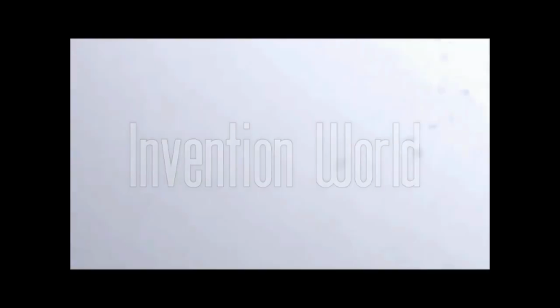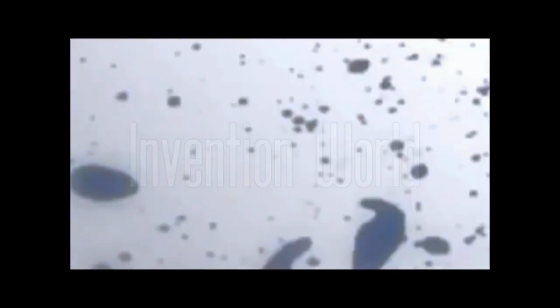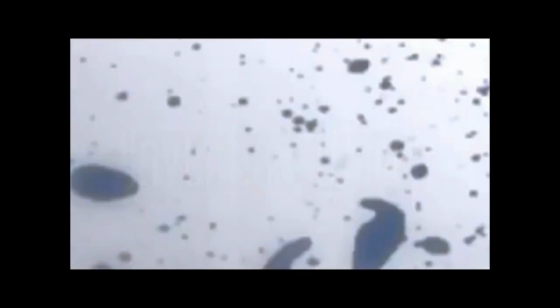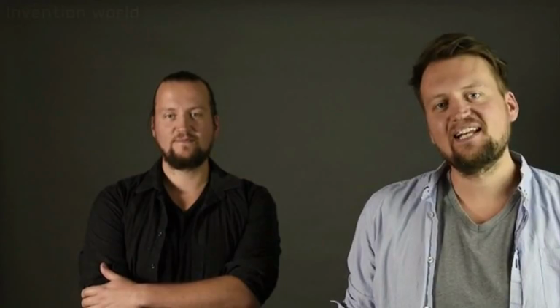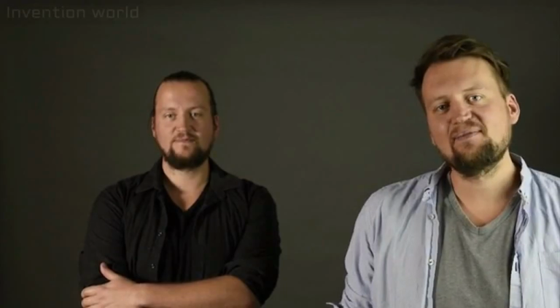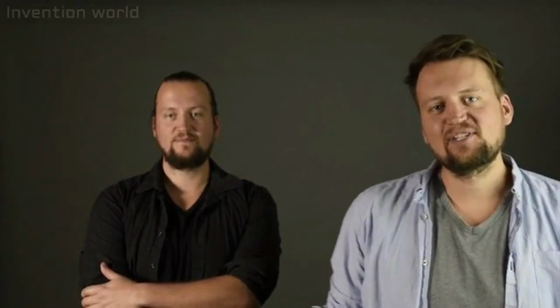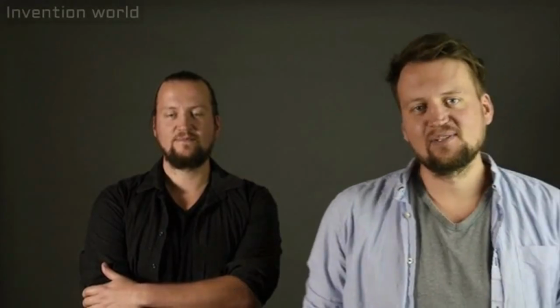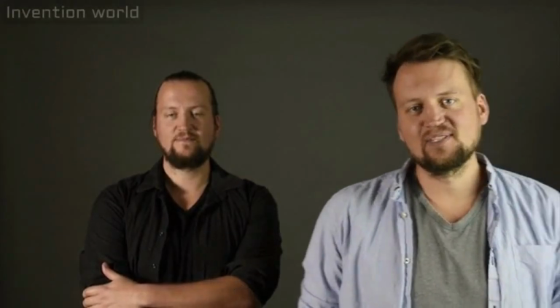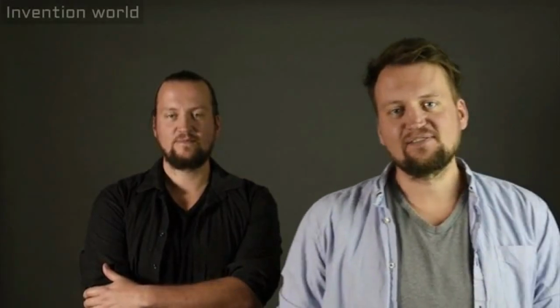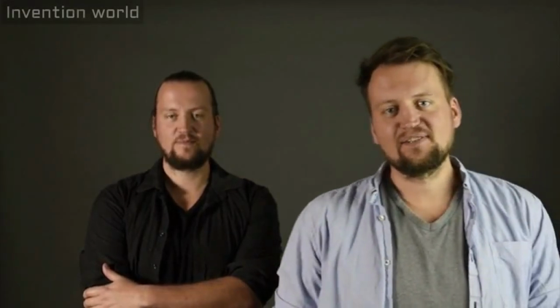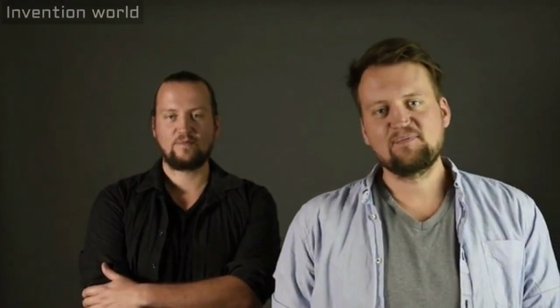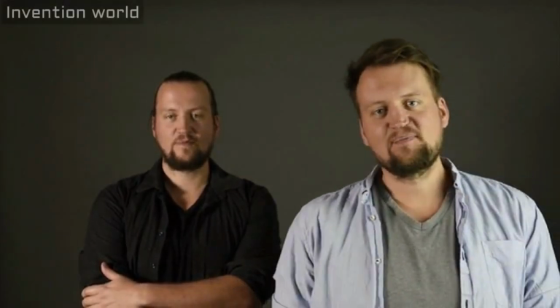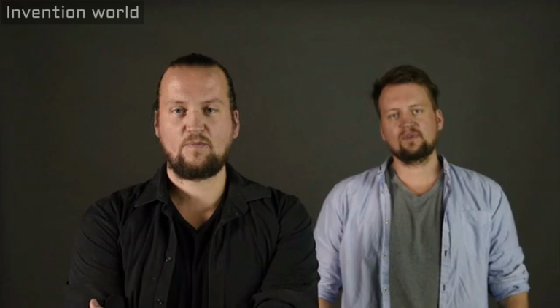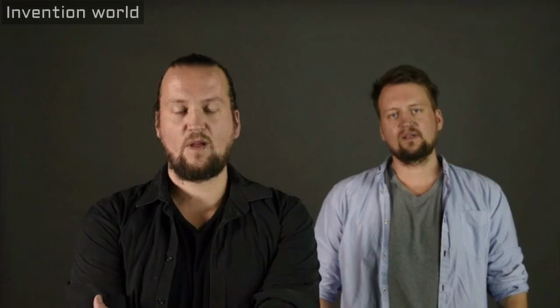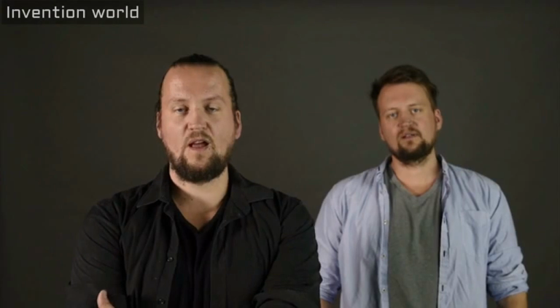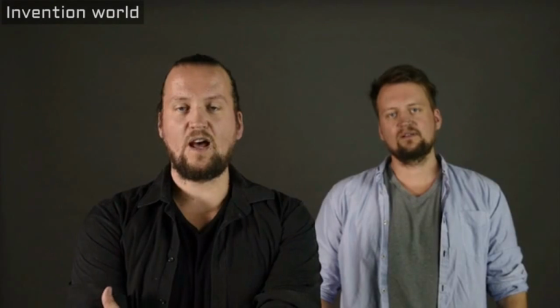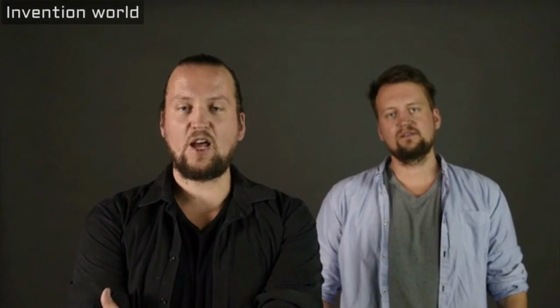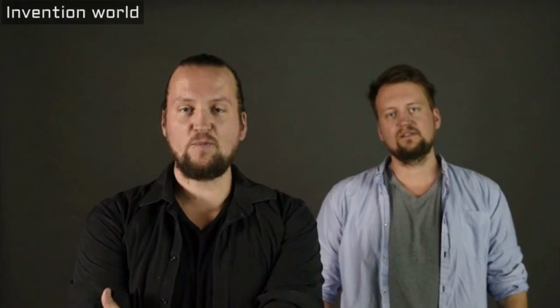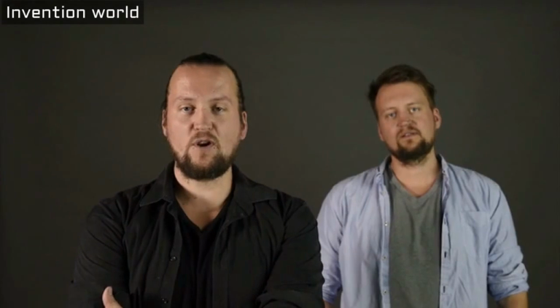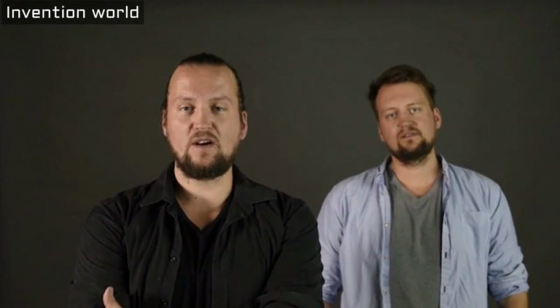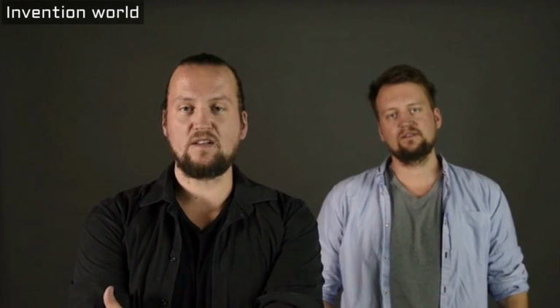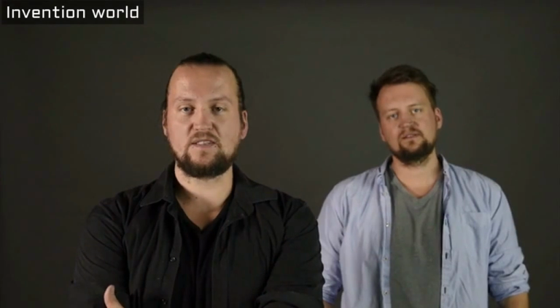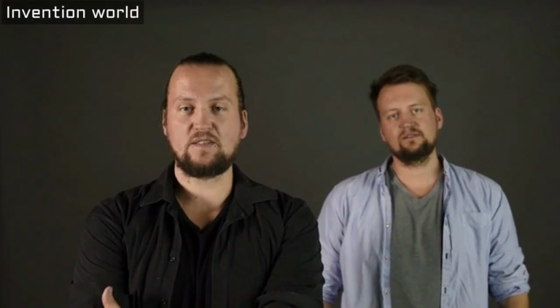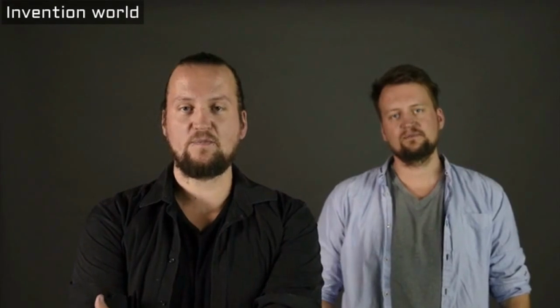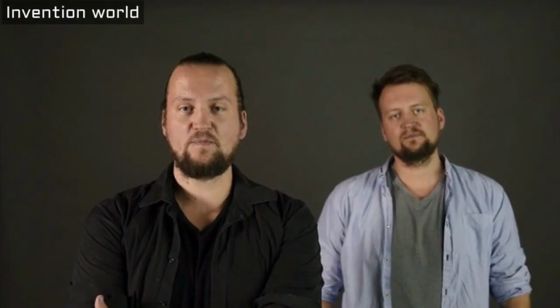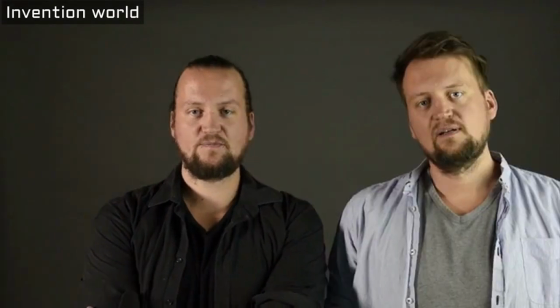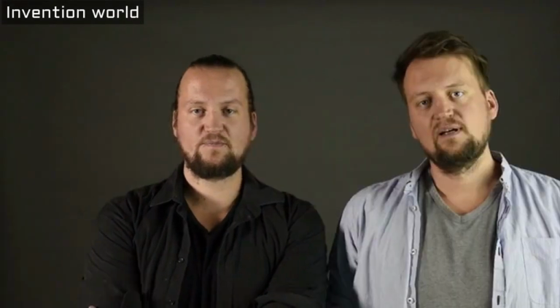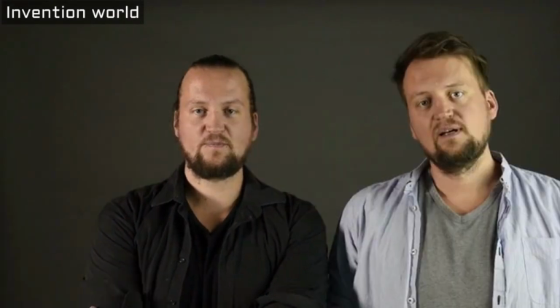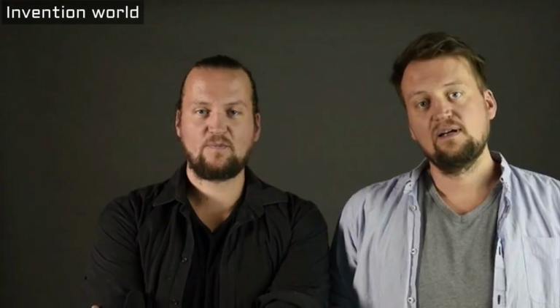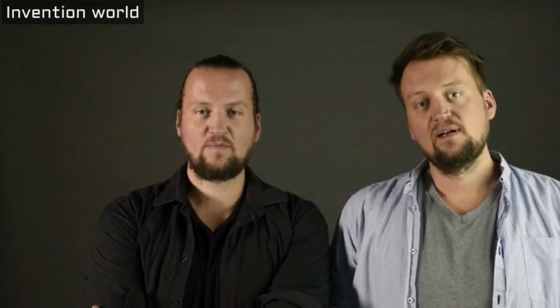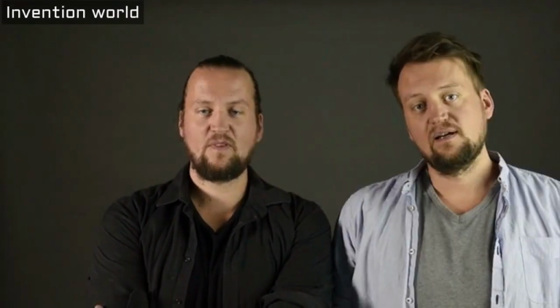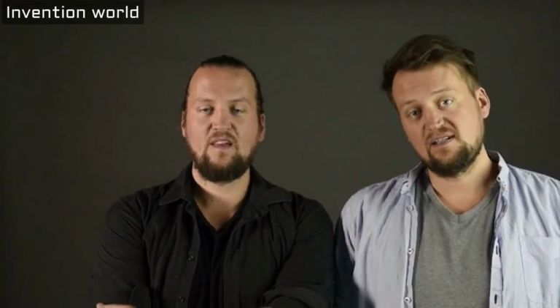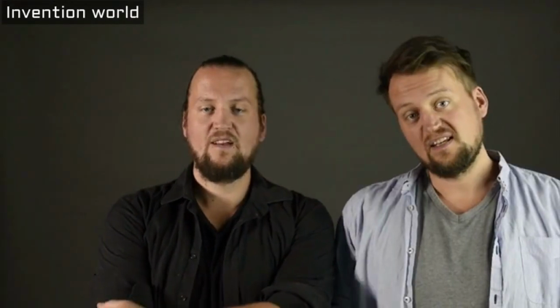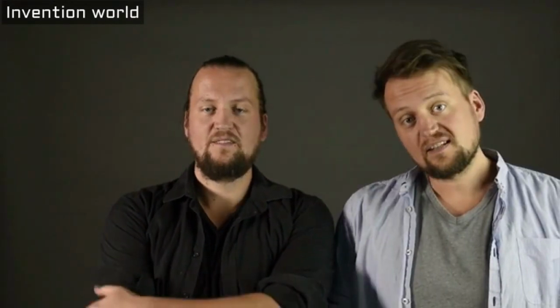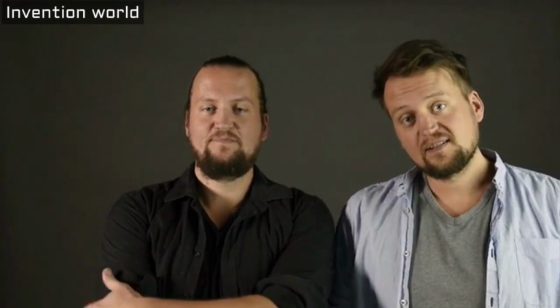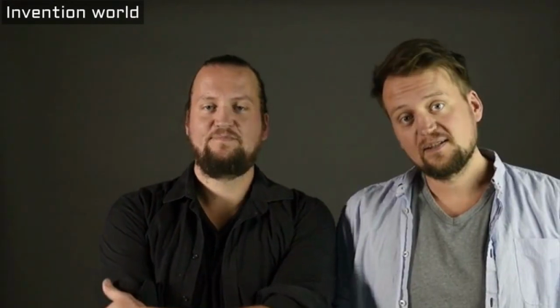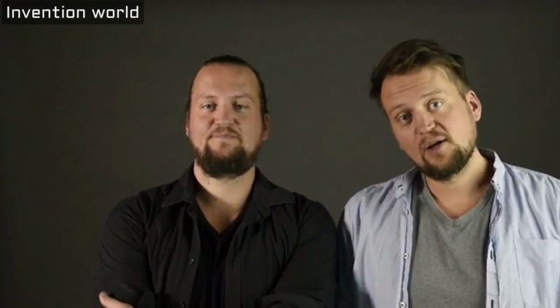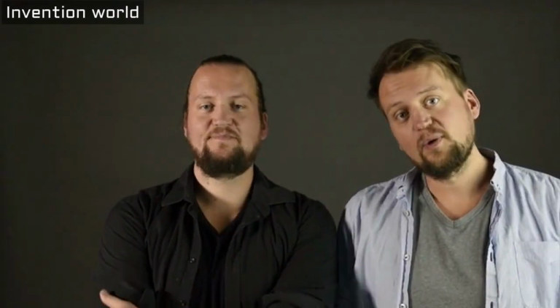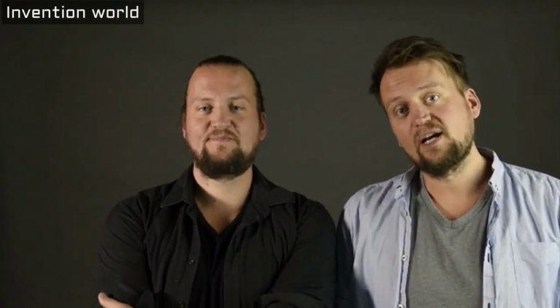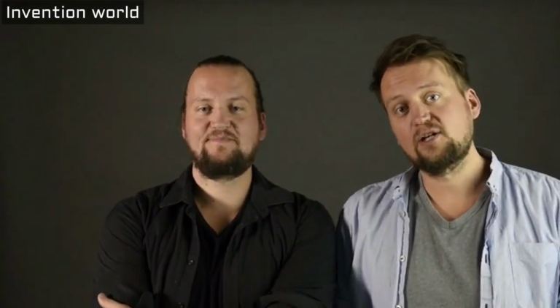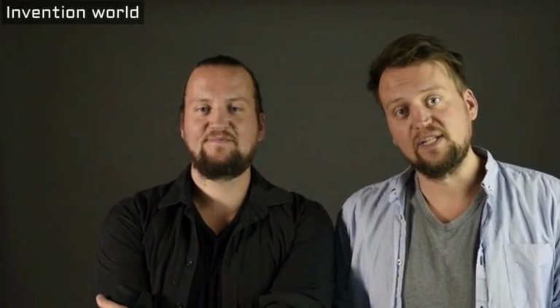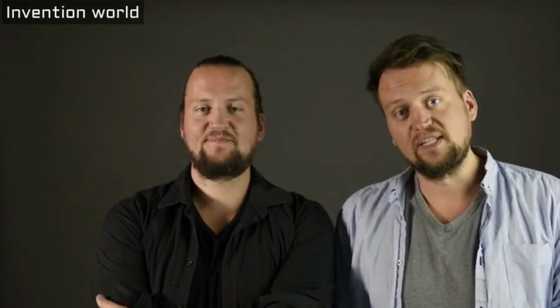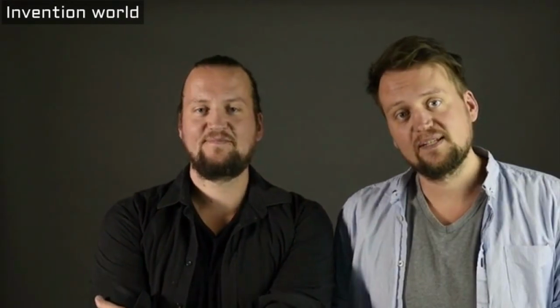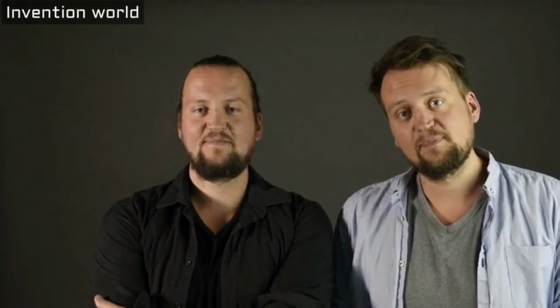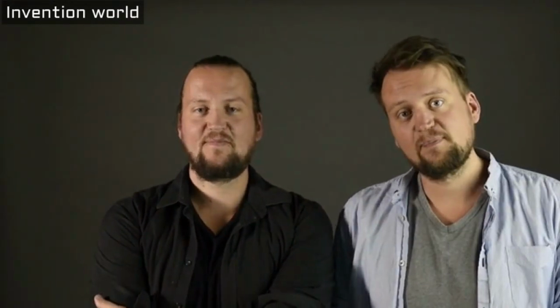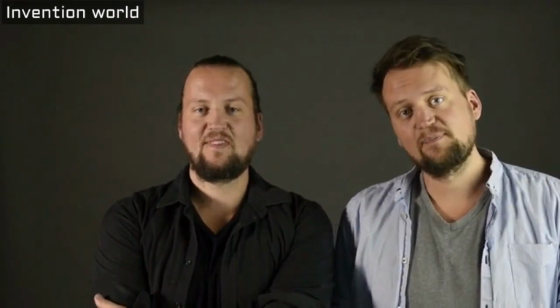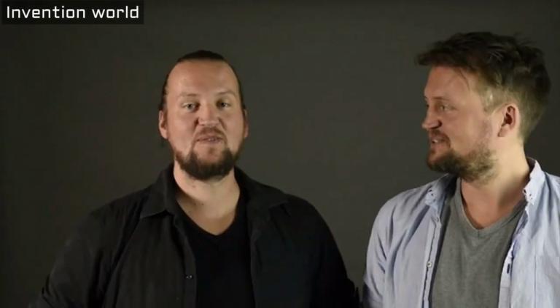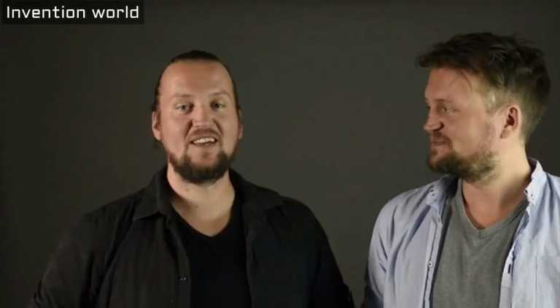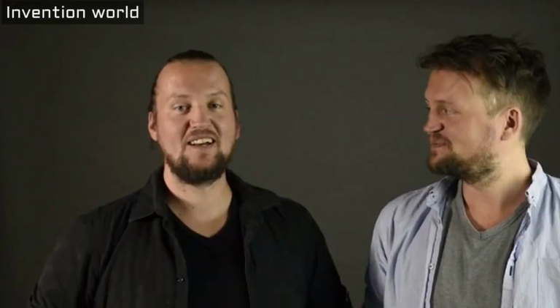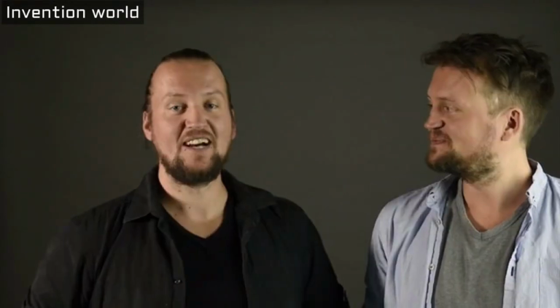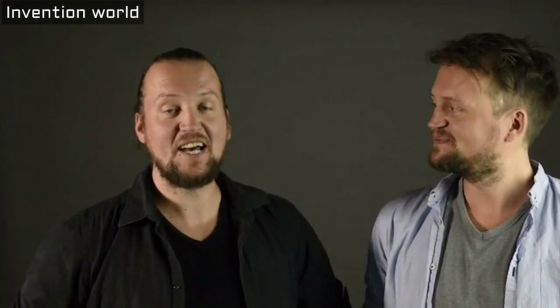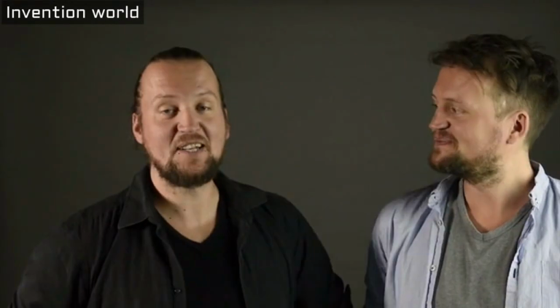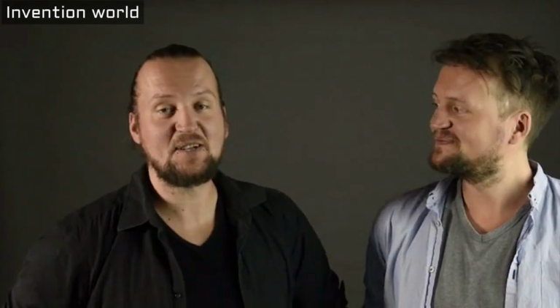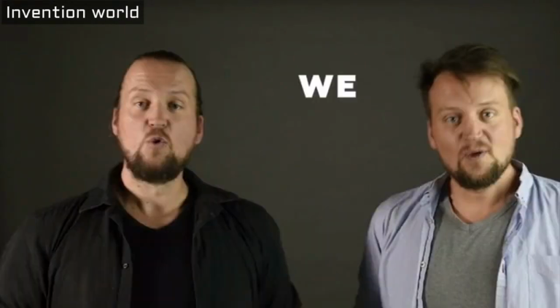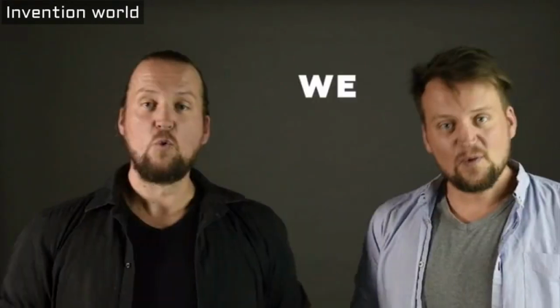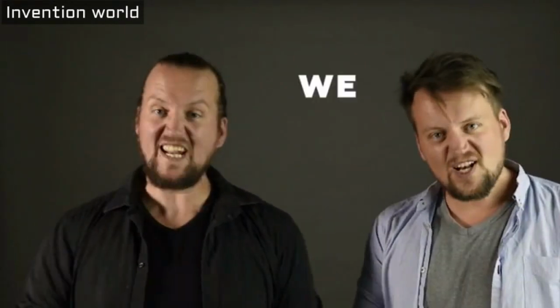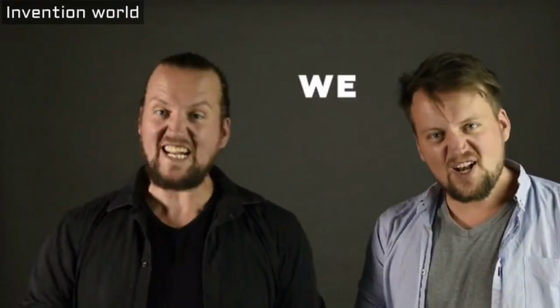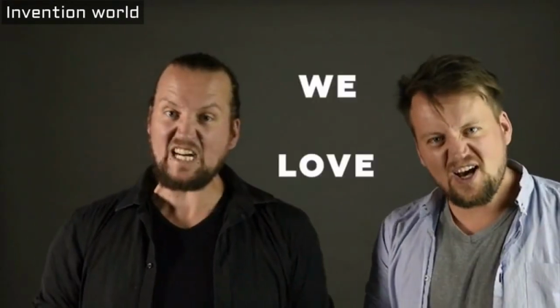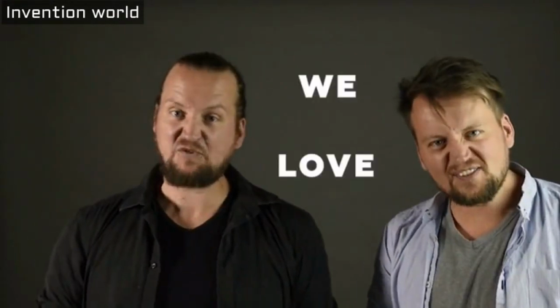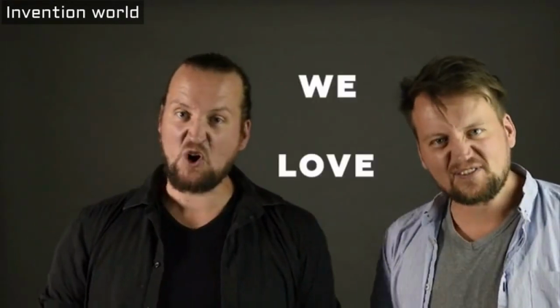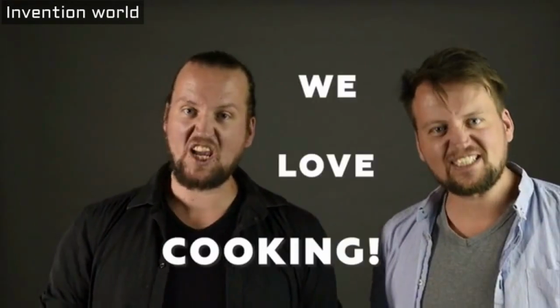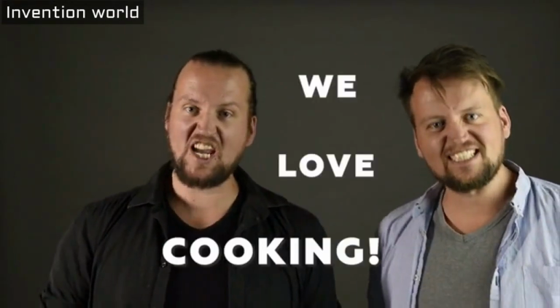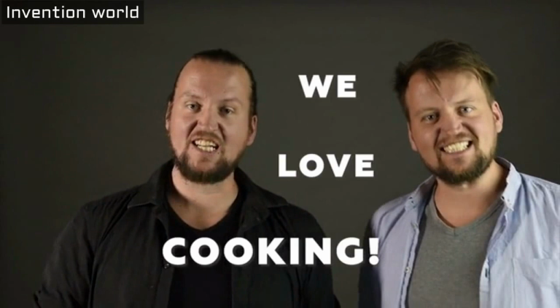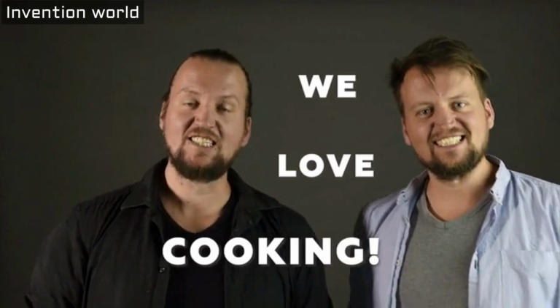My name is Joseph. And I am Johannes. We are twins, and we love cooking!